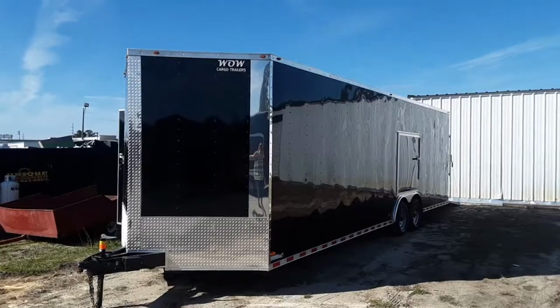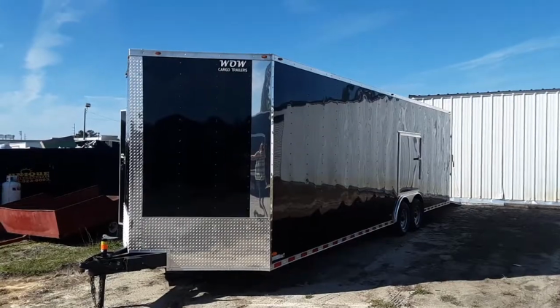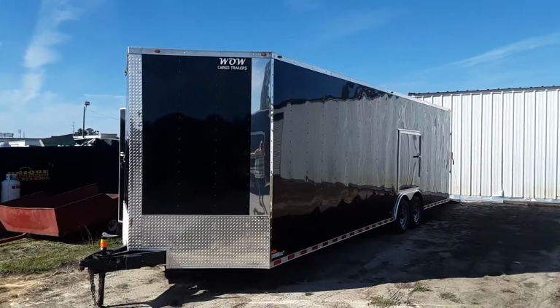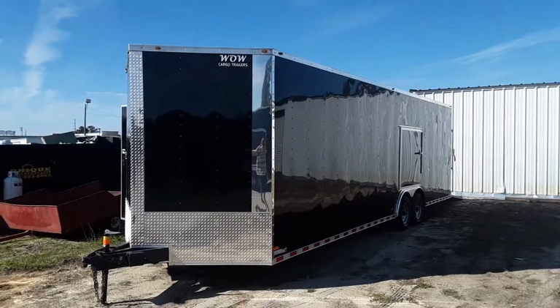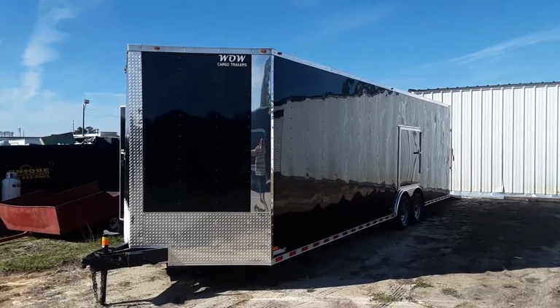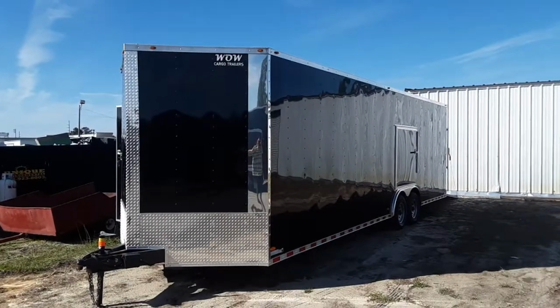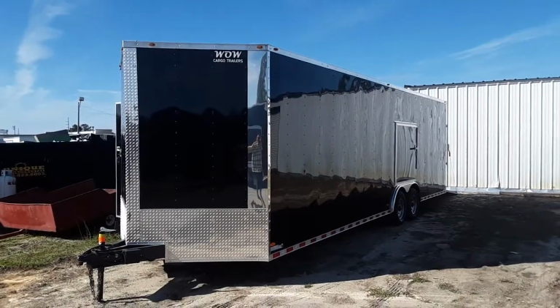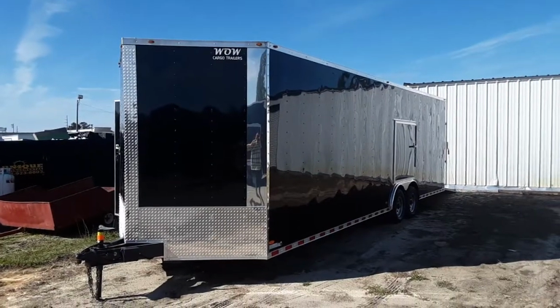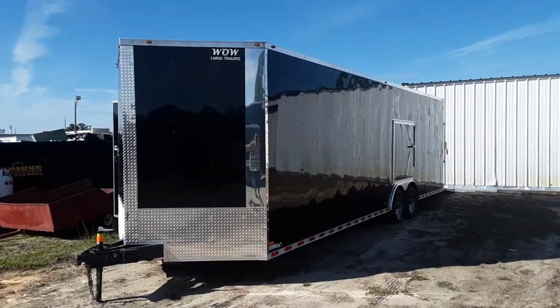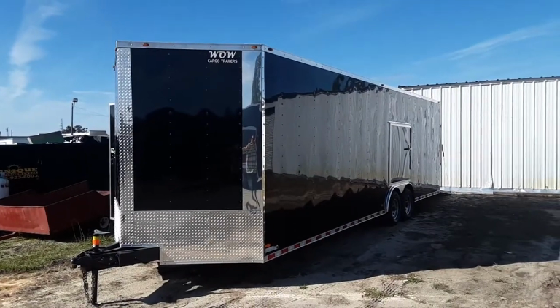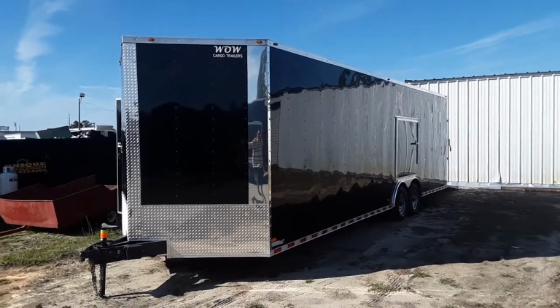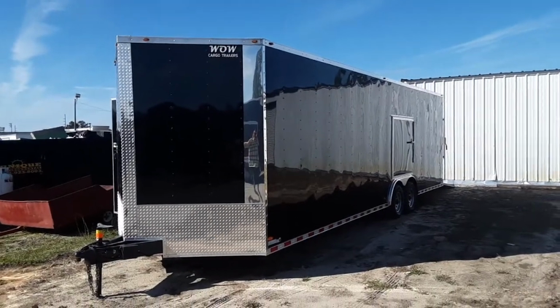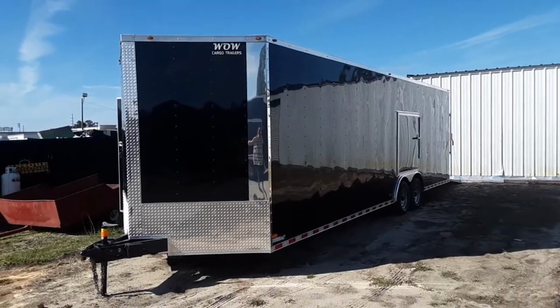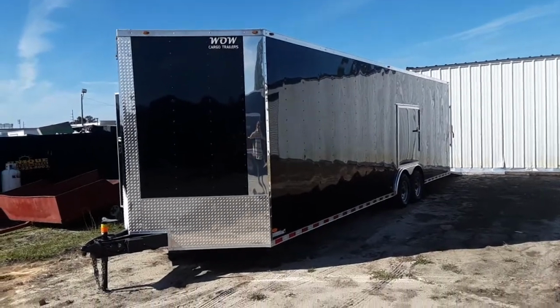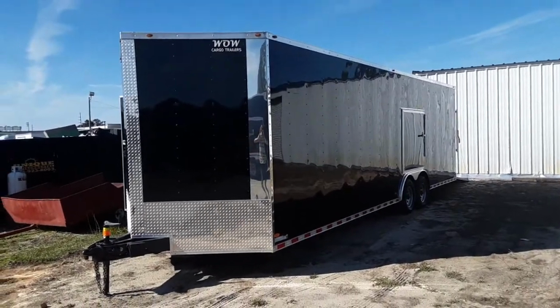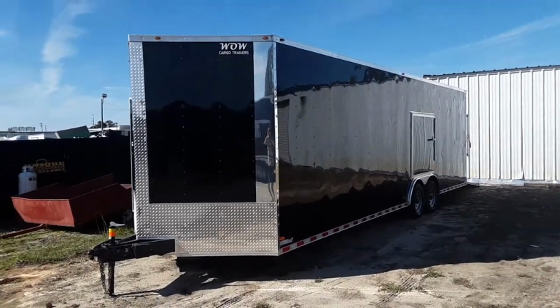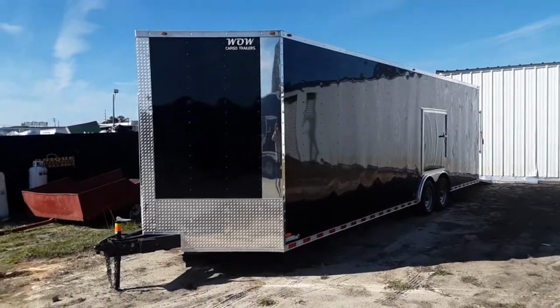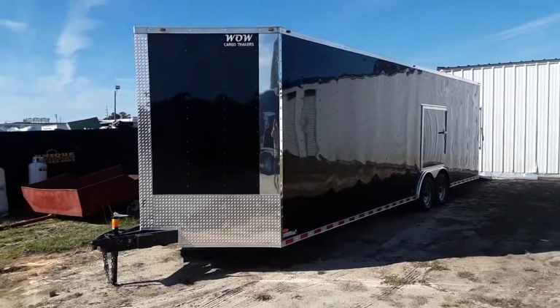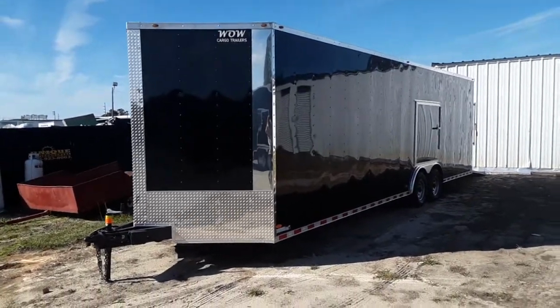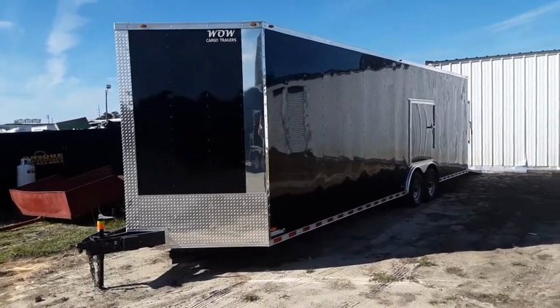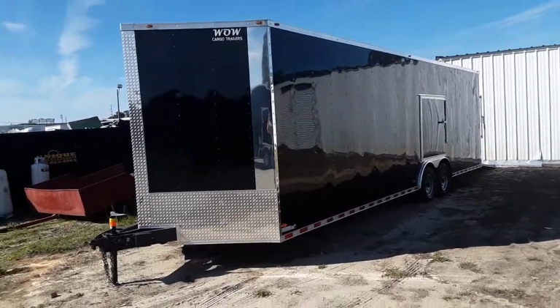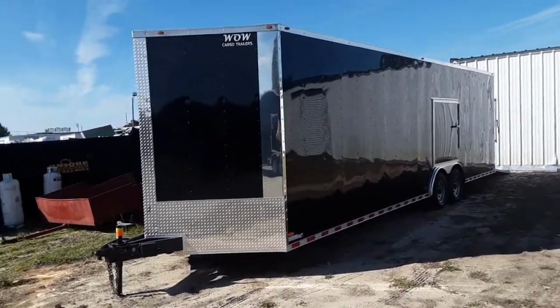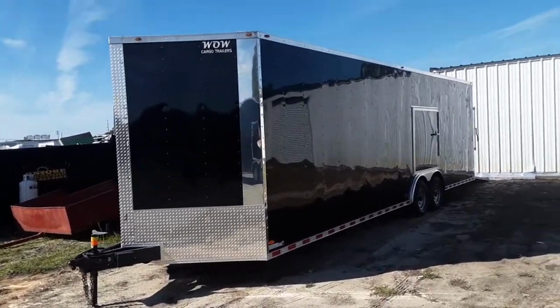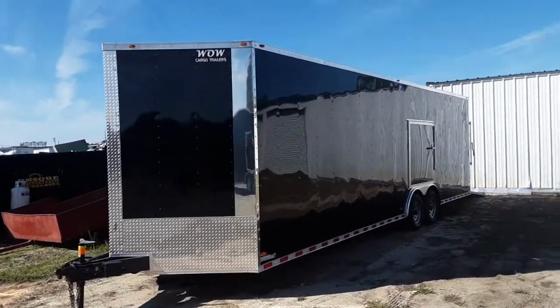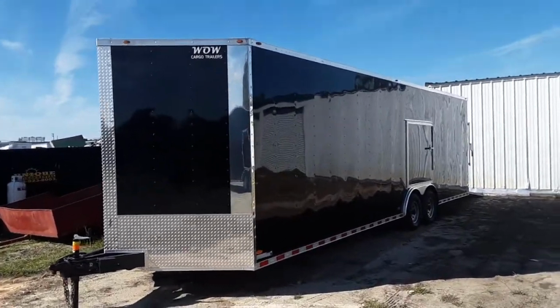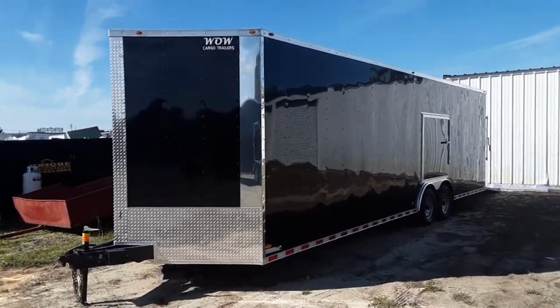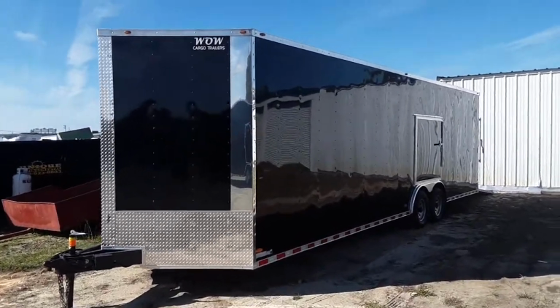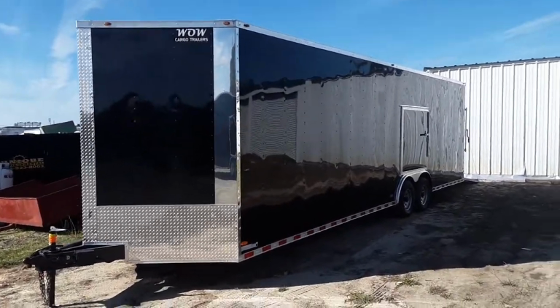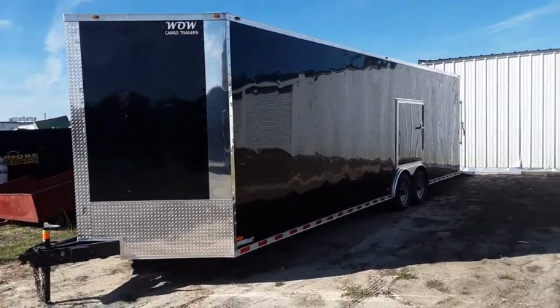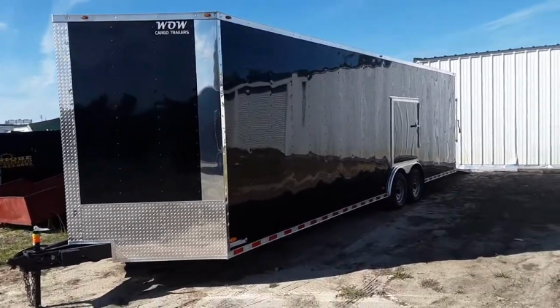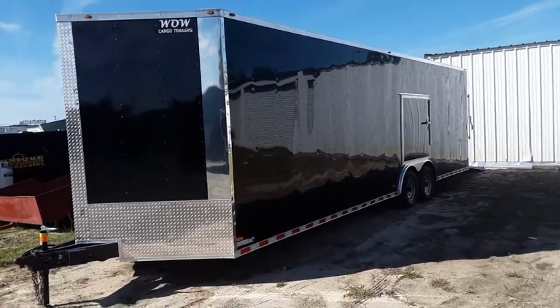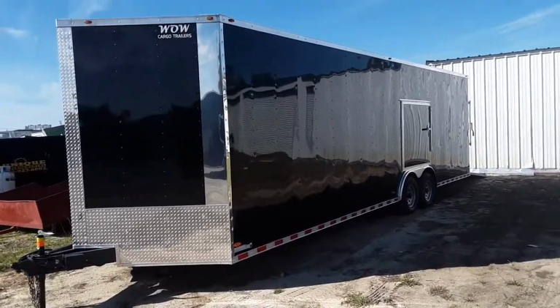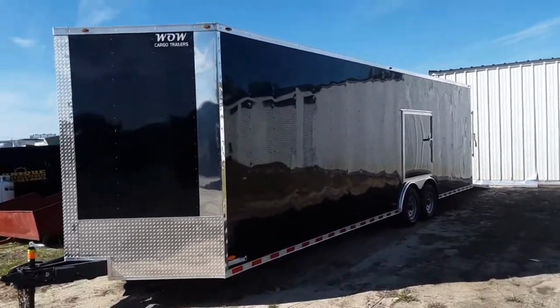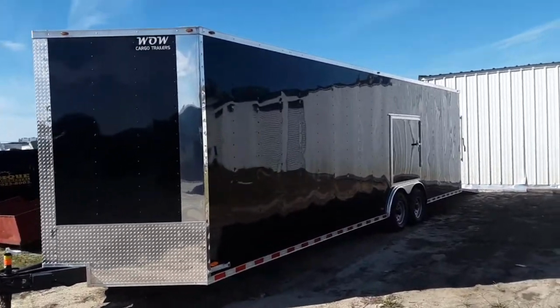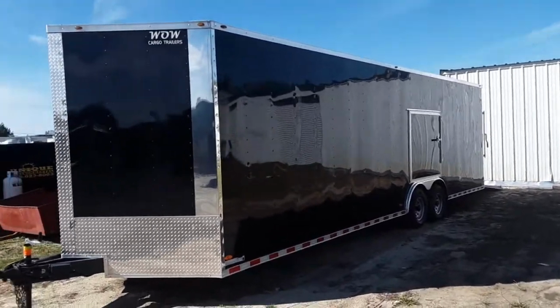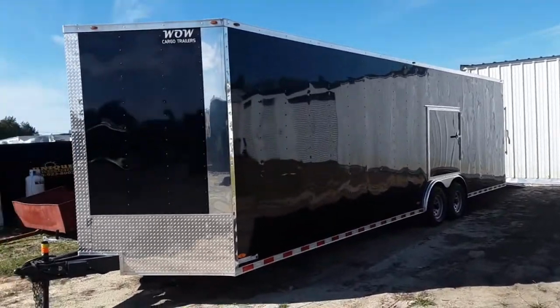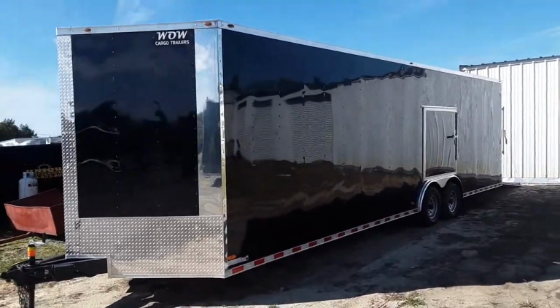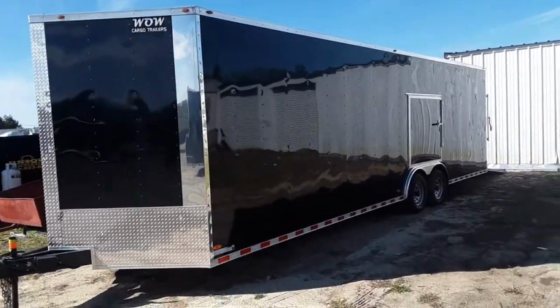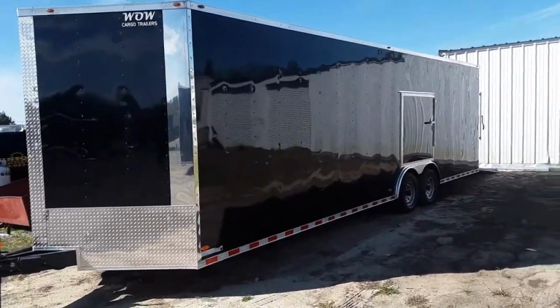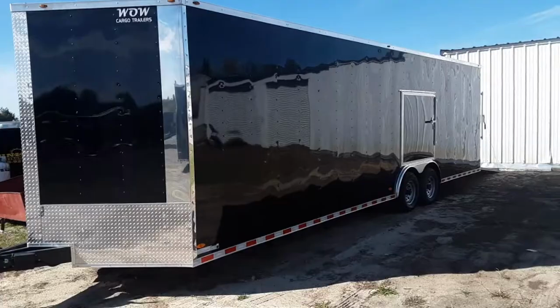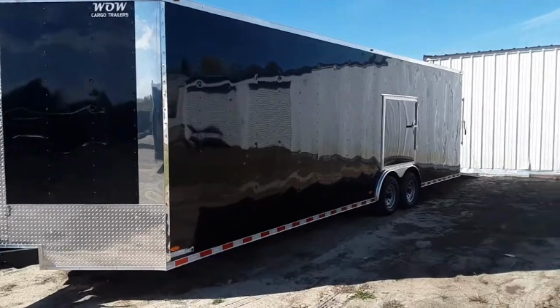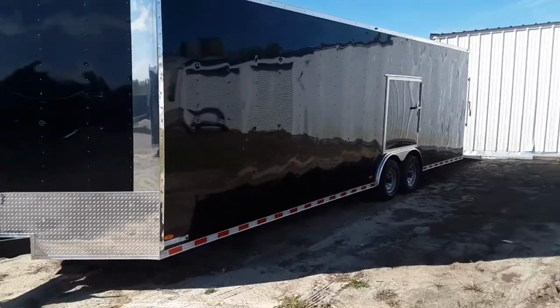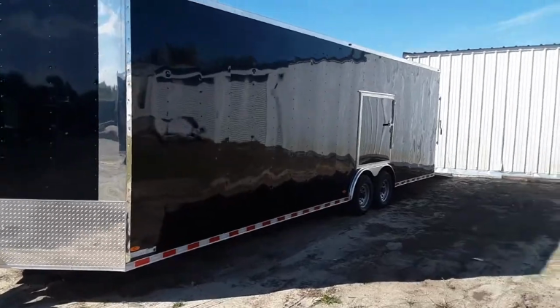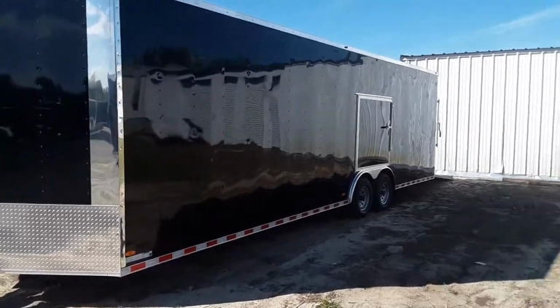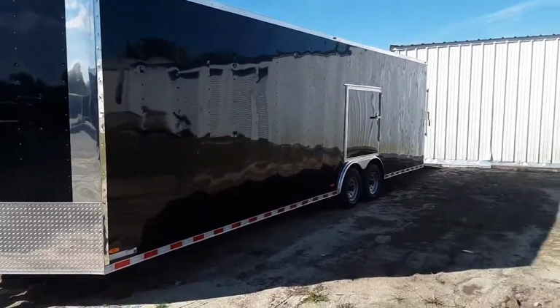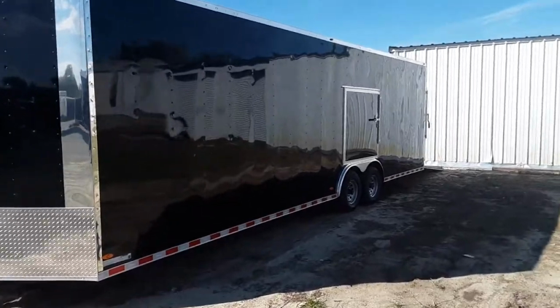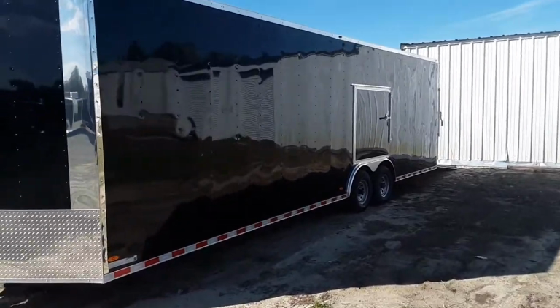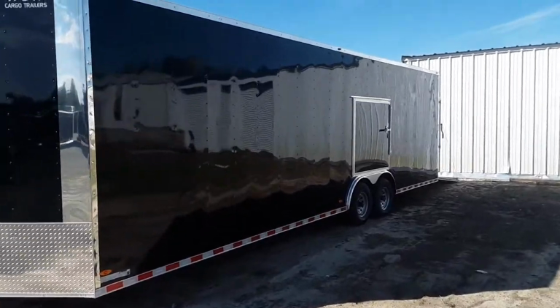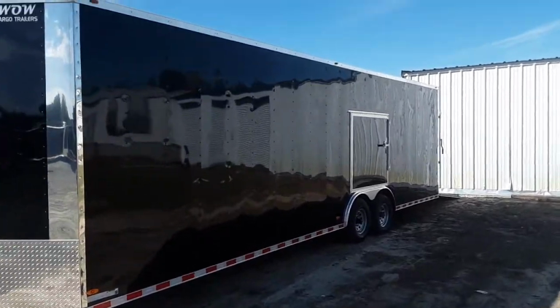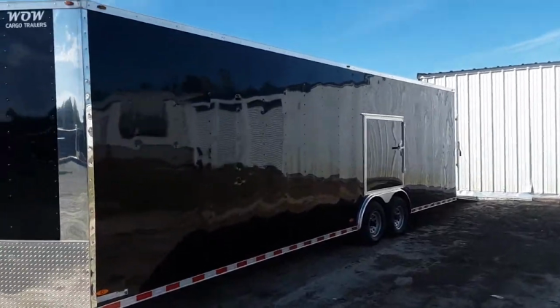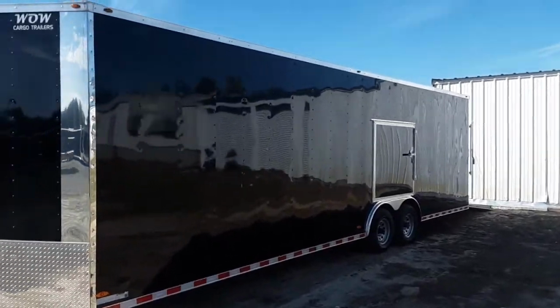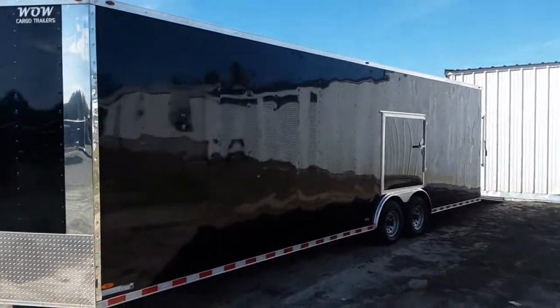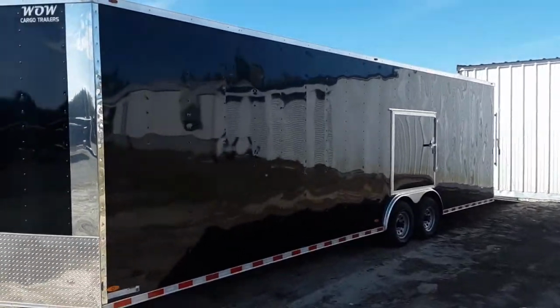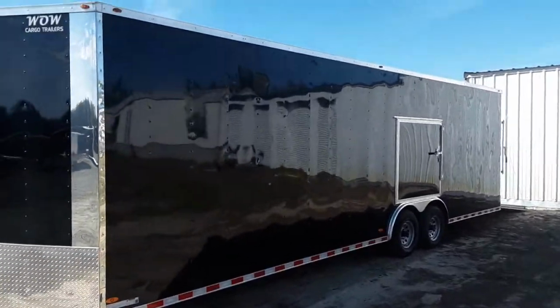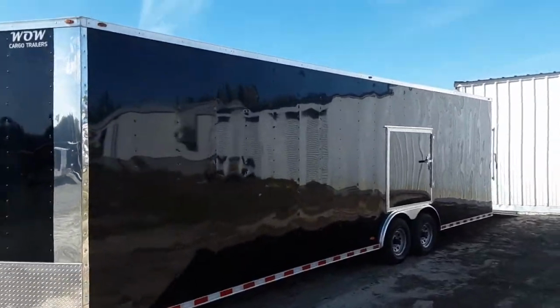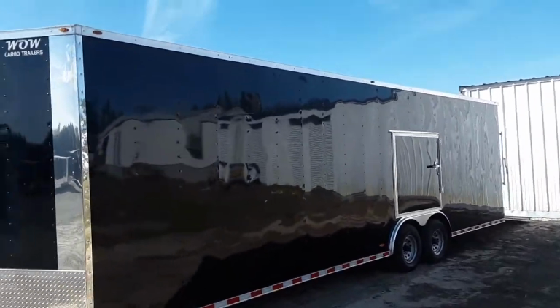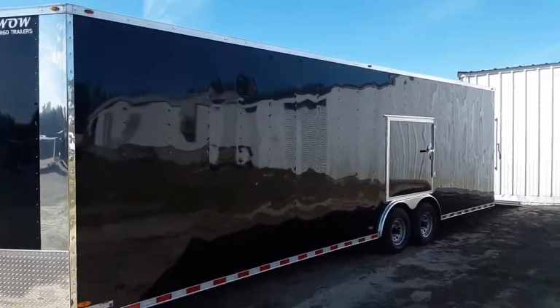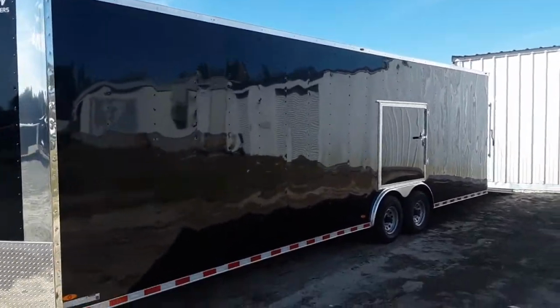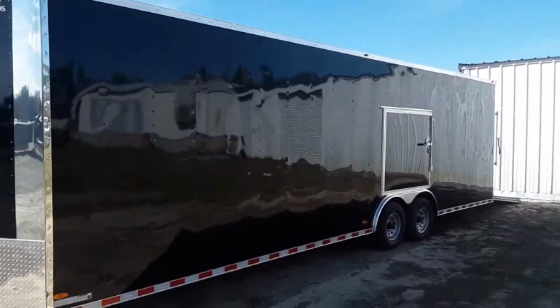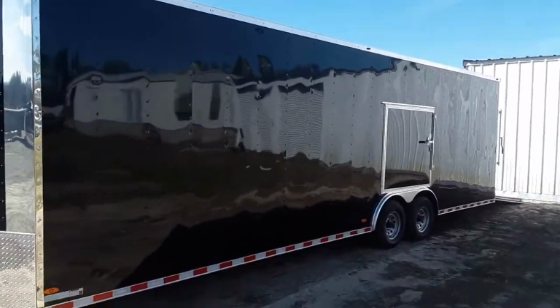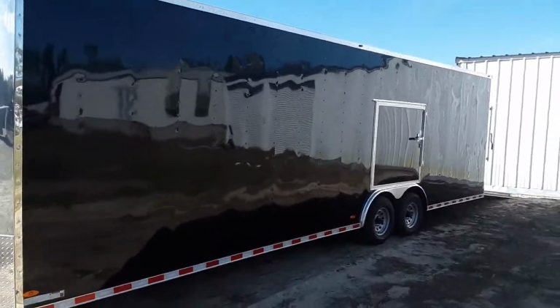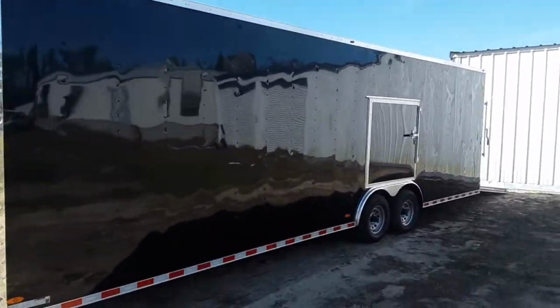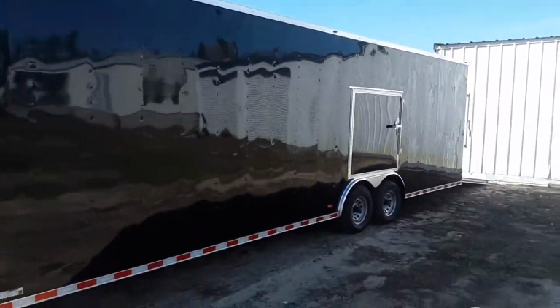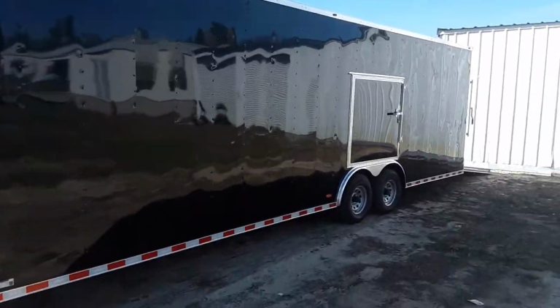Good morning ladies and gentlemen, this is Mike Richards with WOW Cargo Trailers. Today I'm going to take you on a walkthrough of an 8.5x28 Race Ready Package.